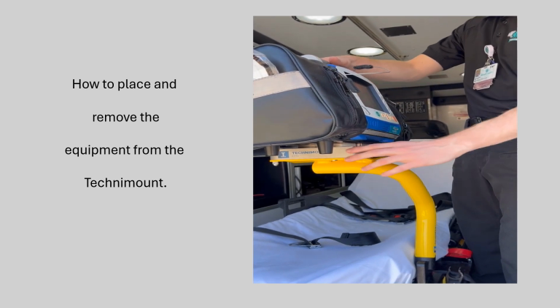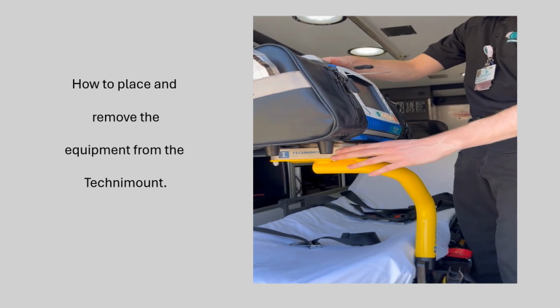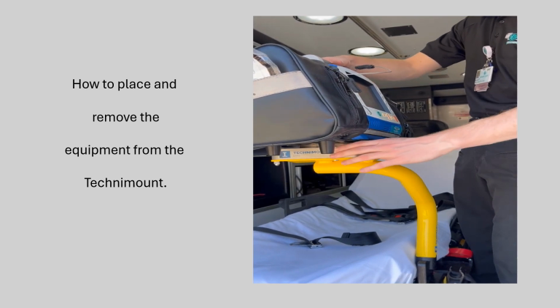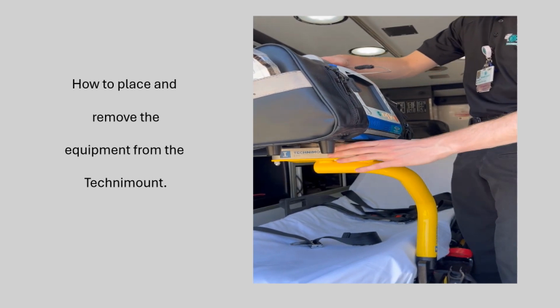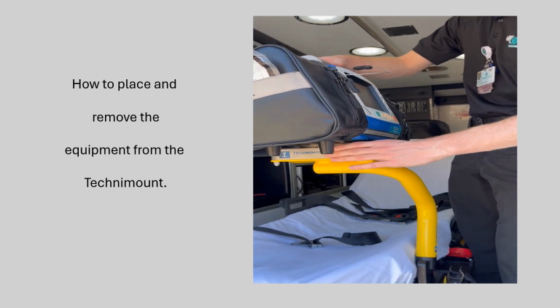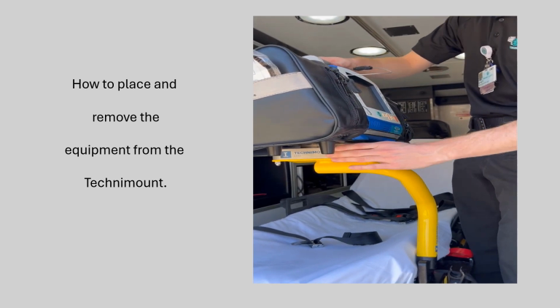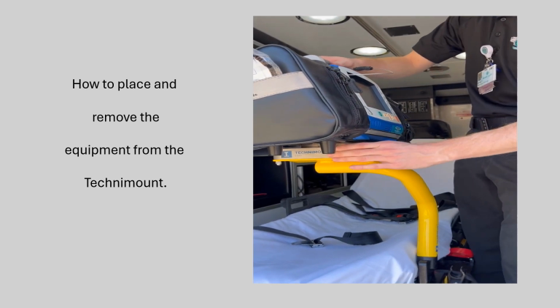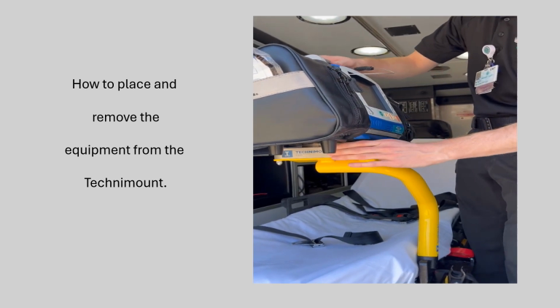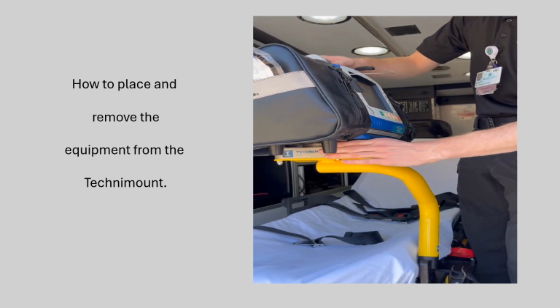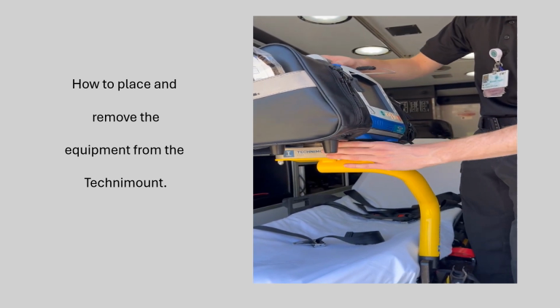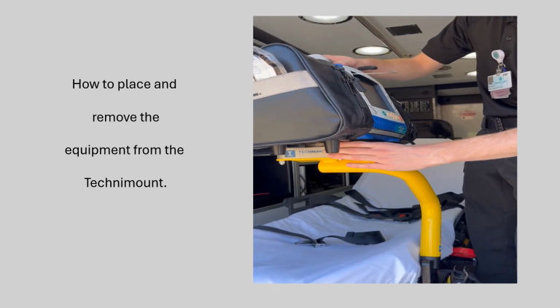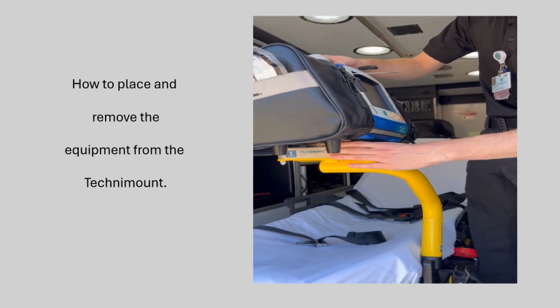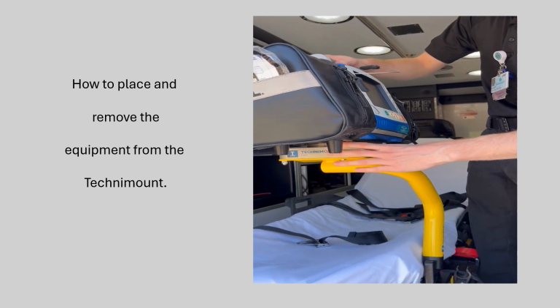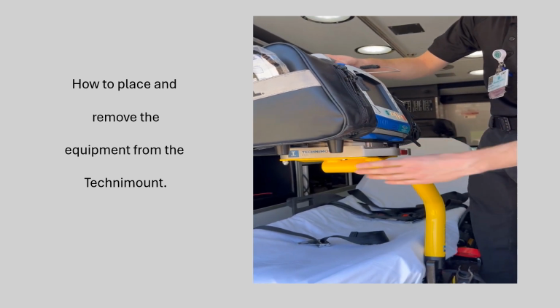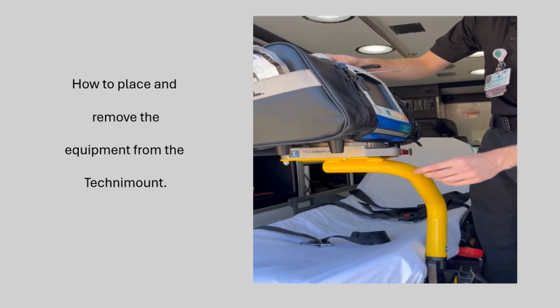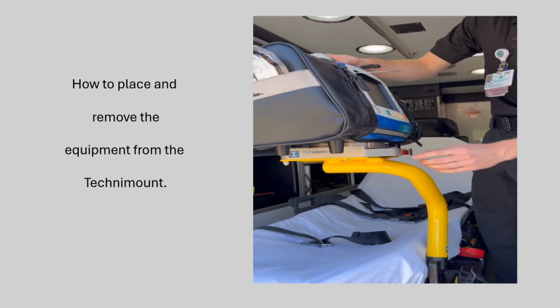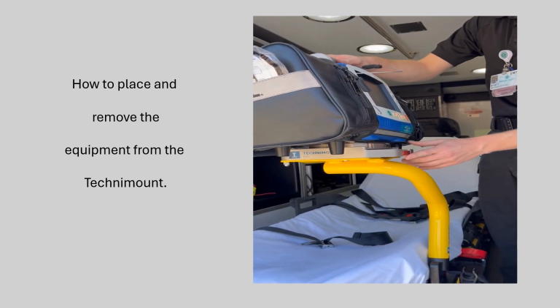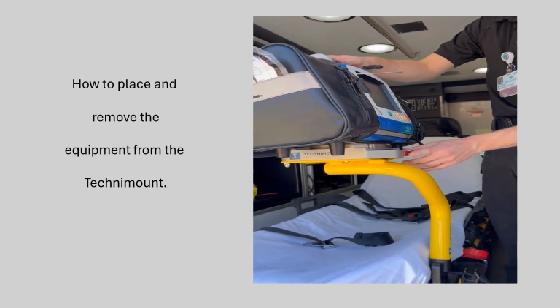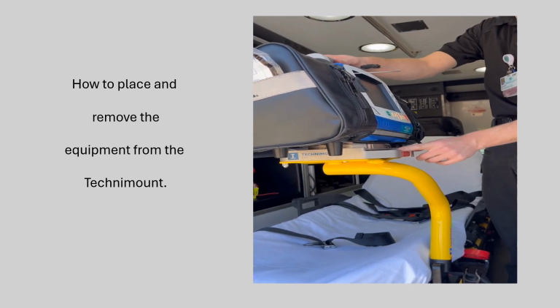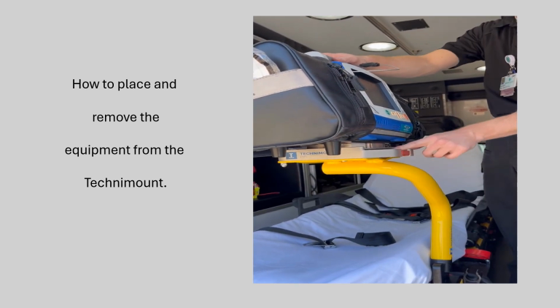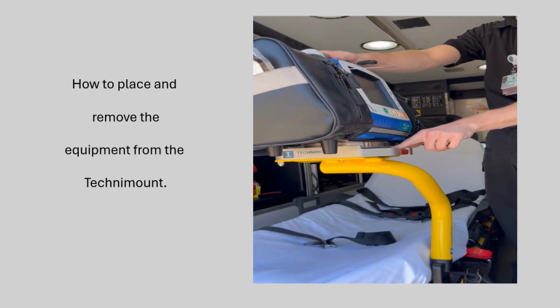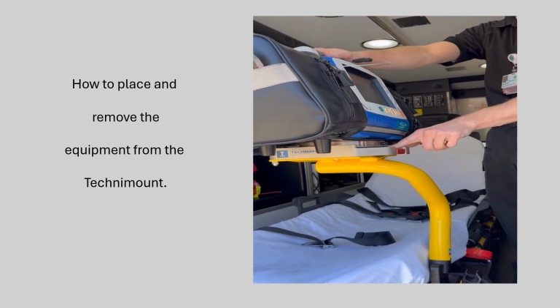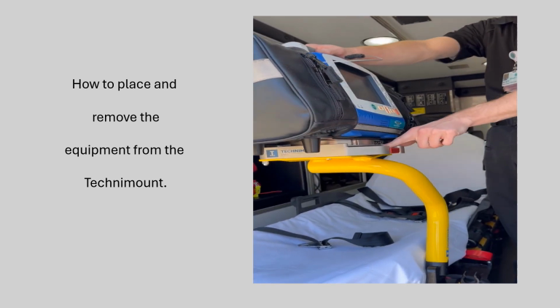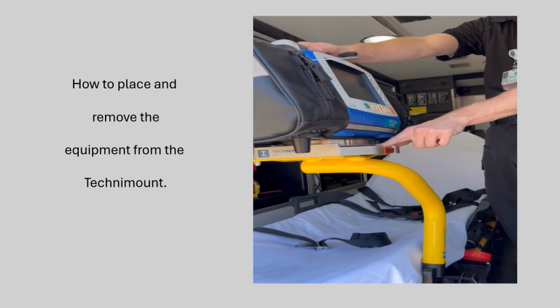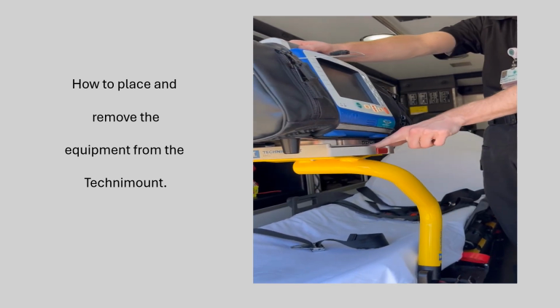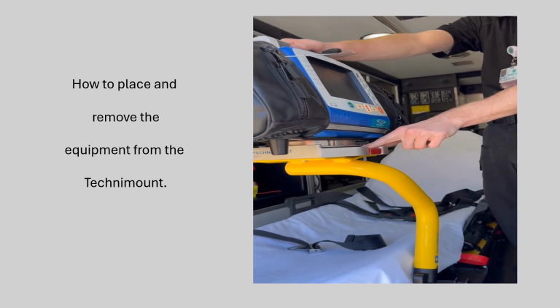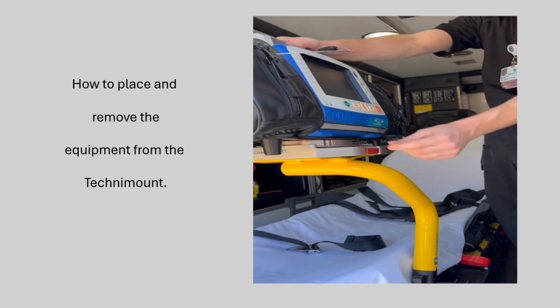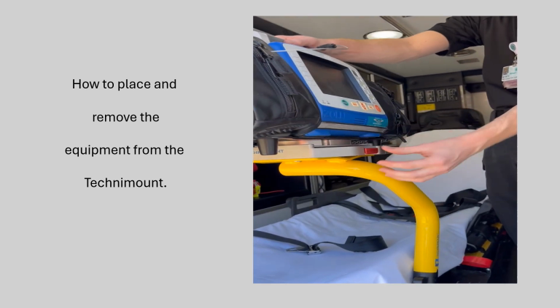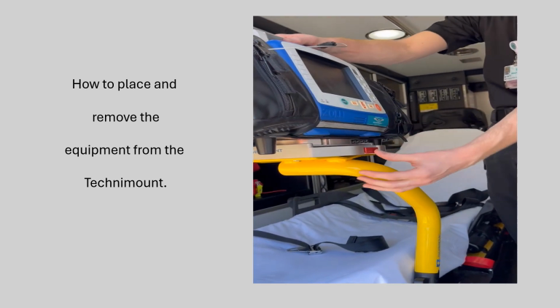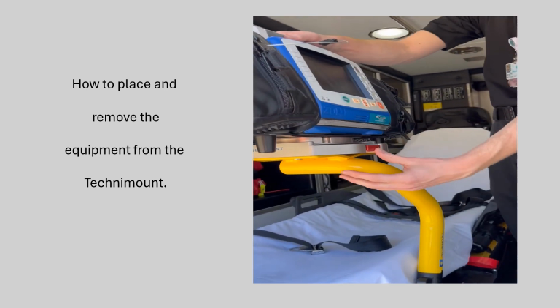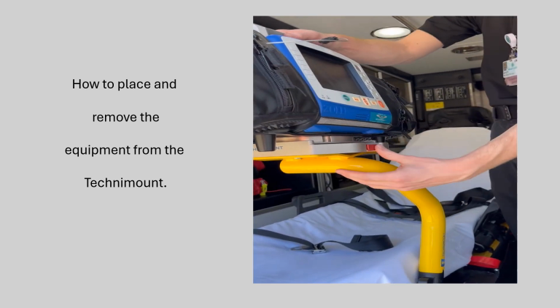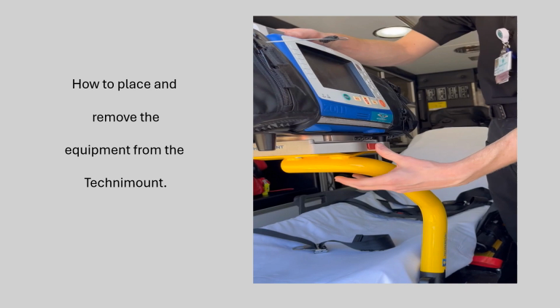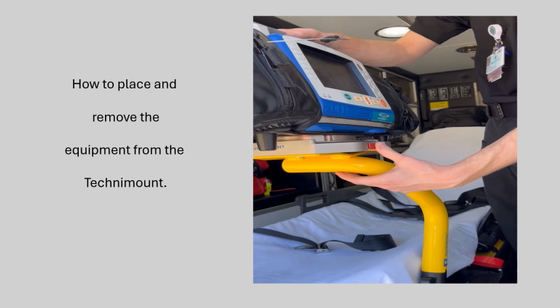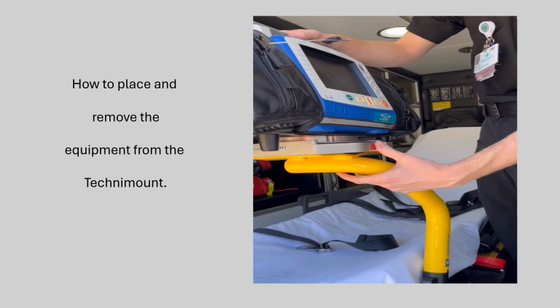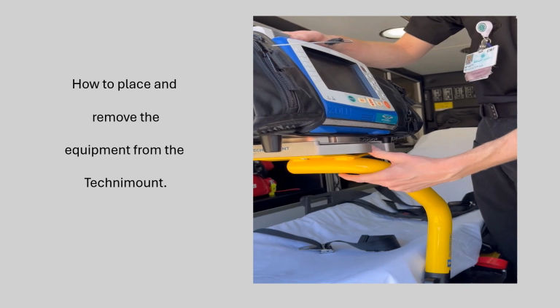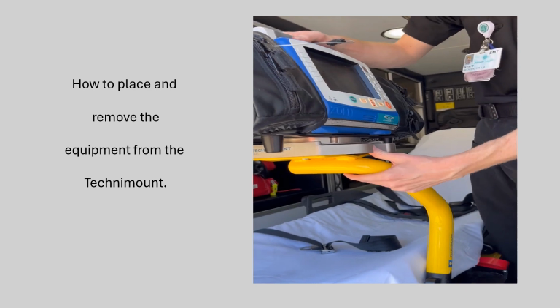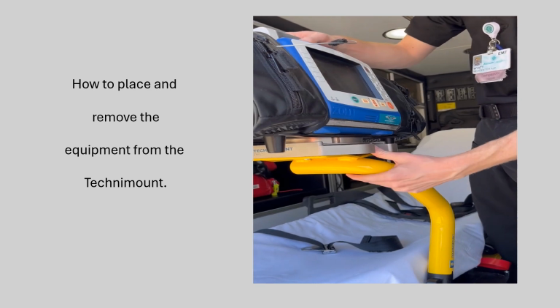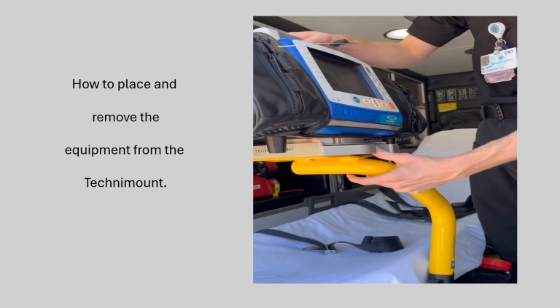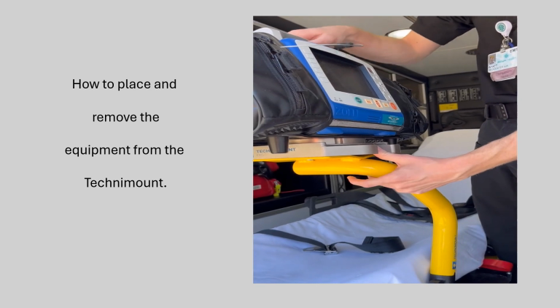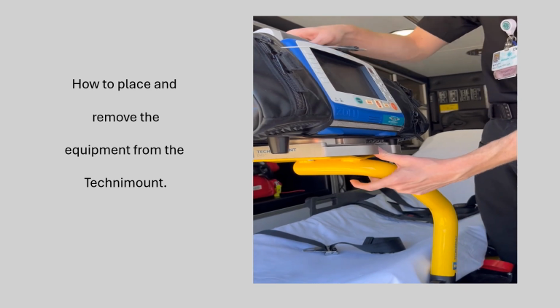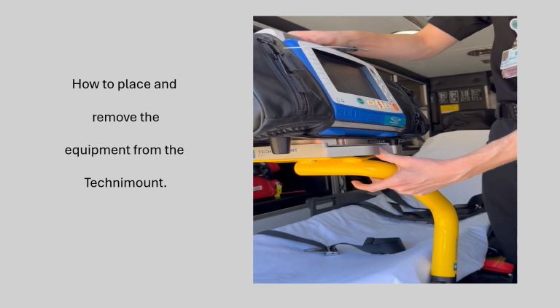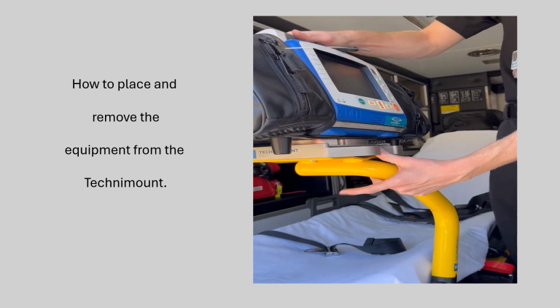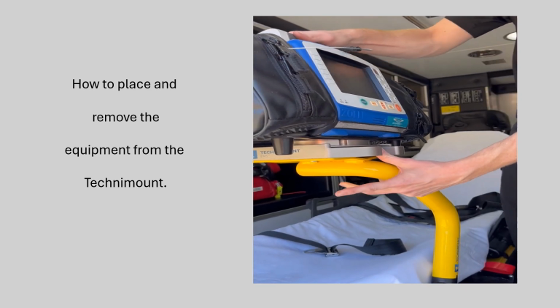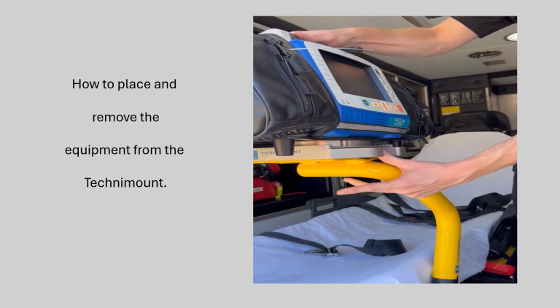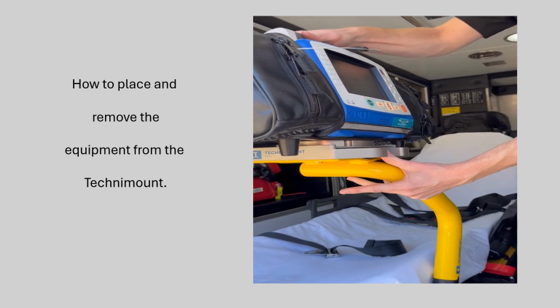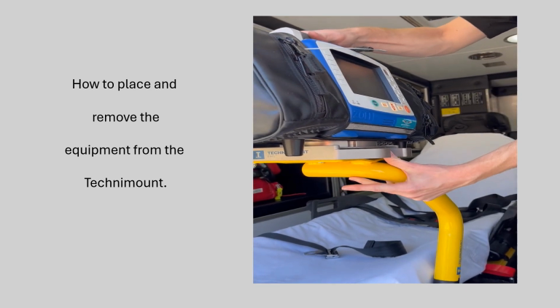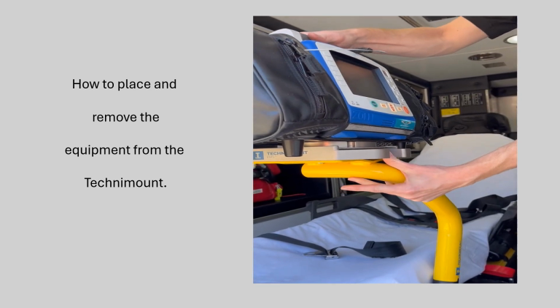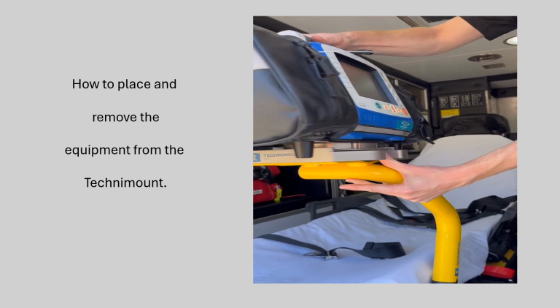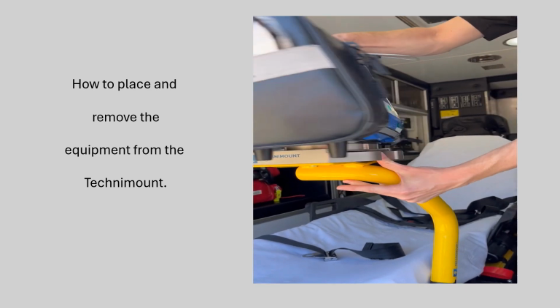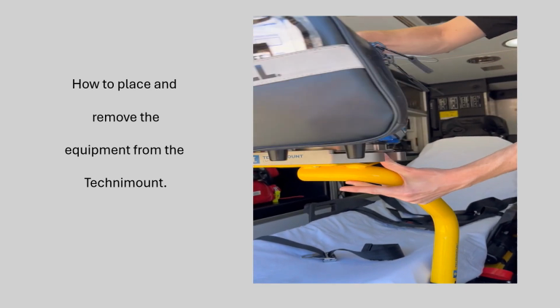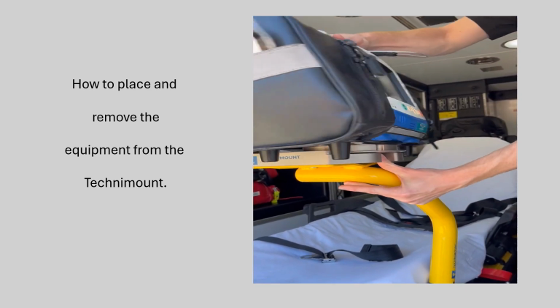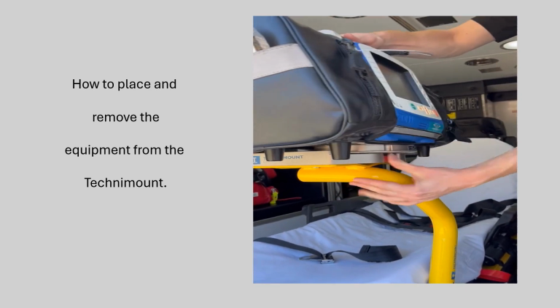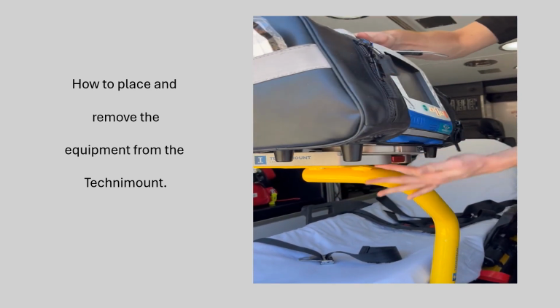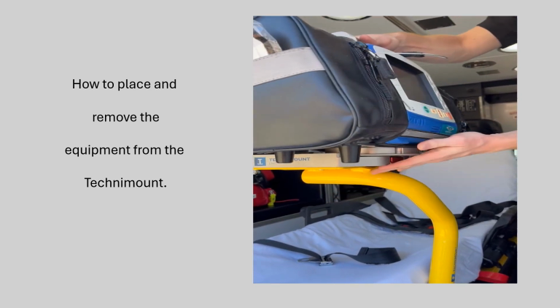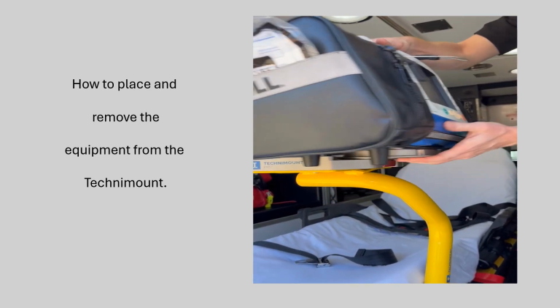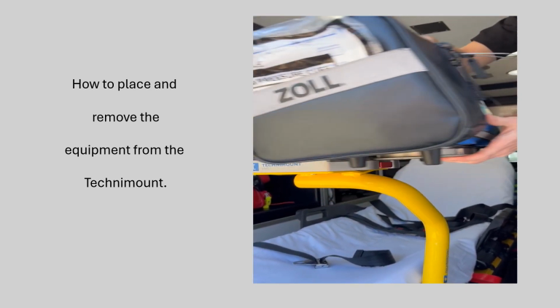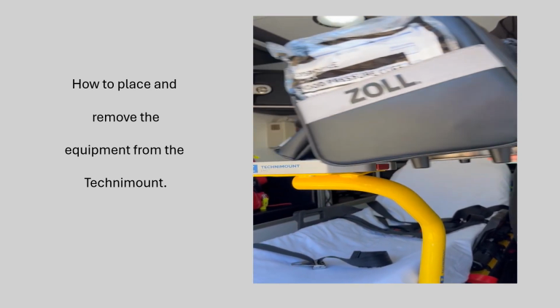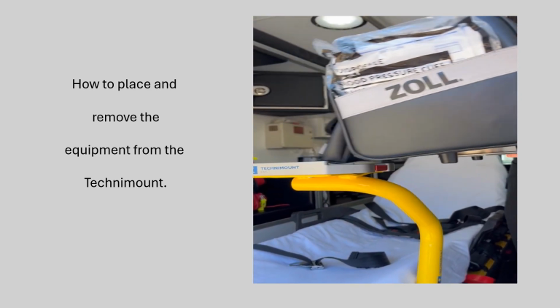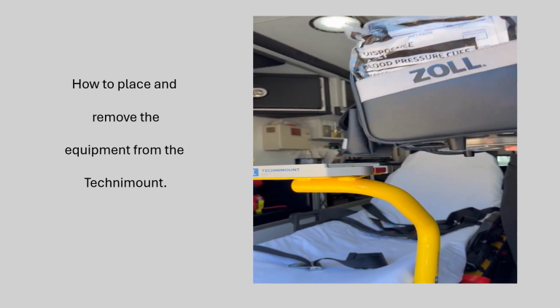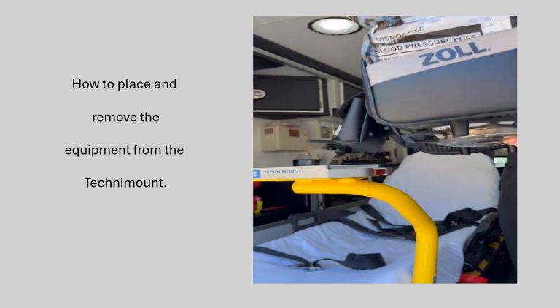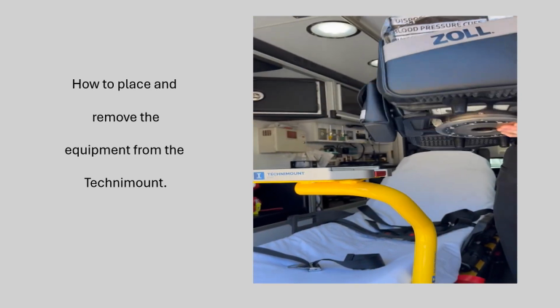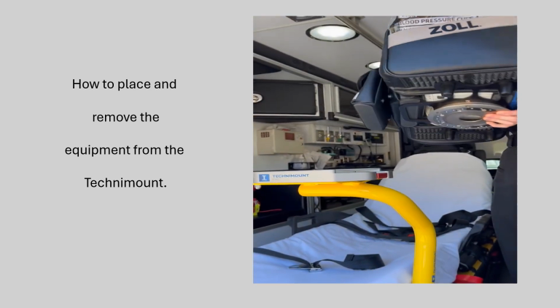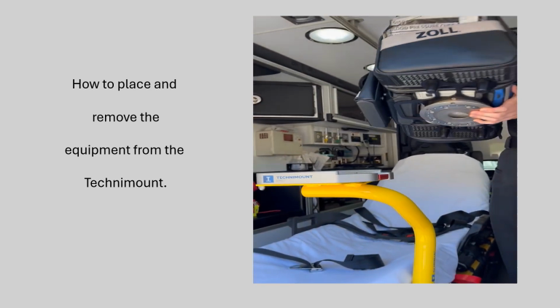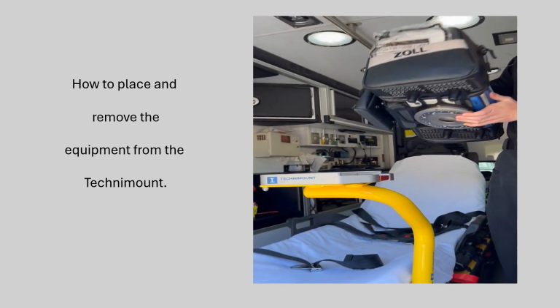To take it off, you push this red button in here, push it all the way in, and slide your equipment off of the mount.